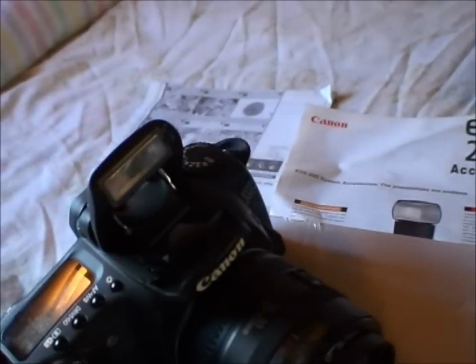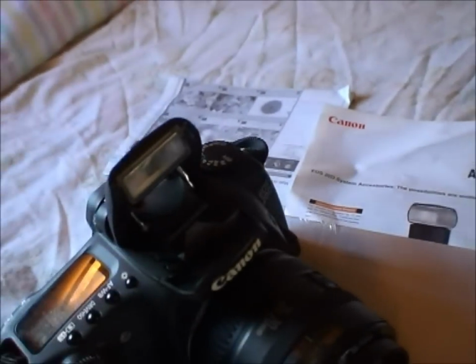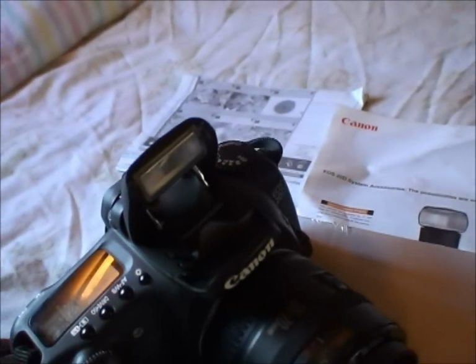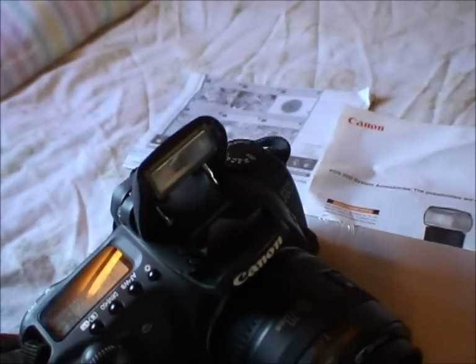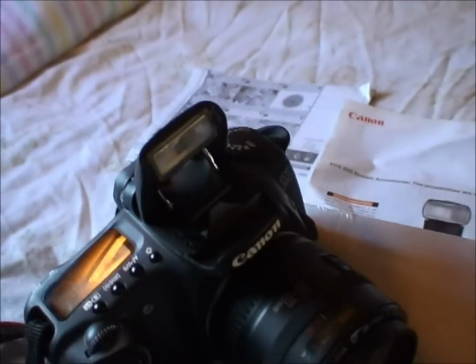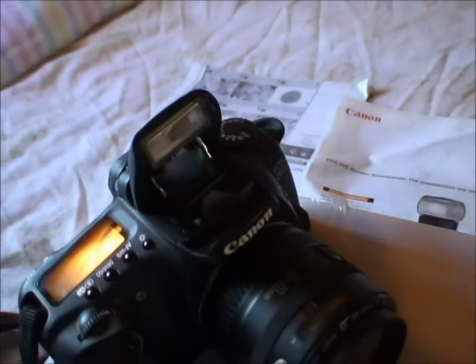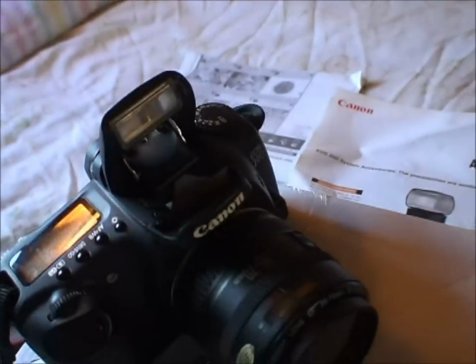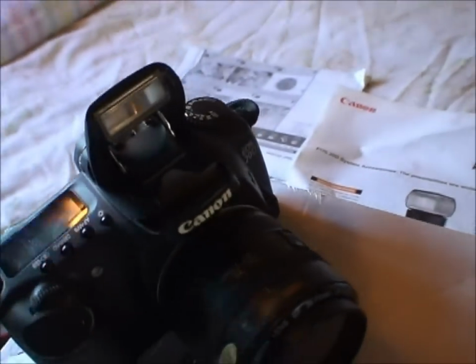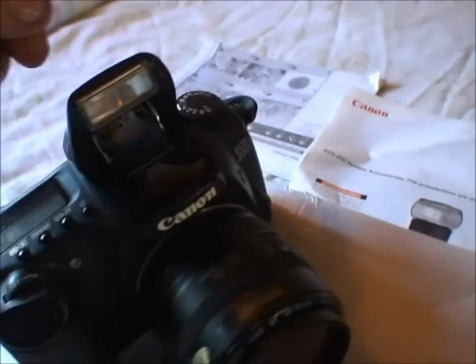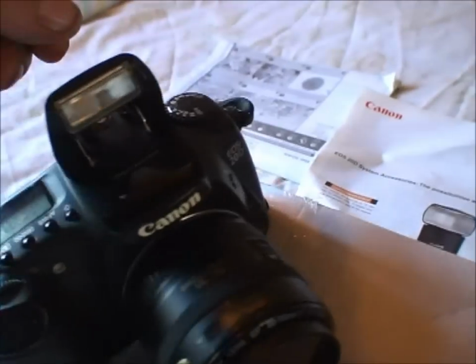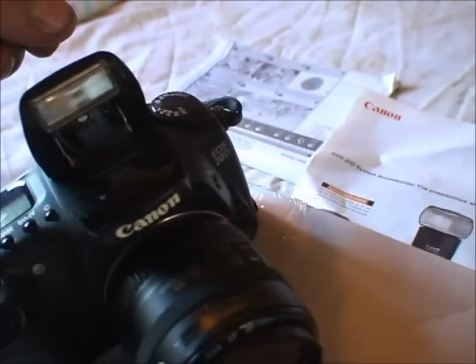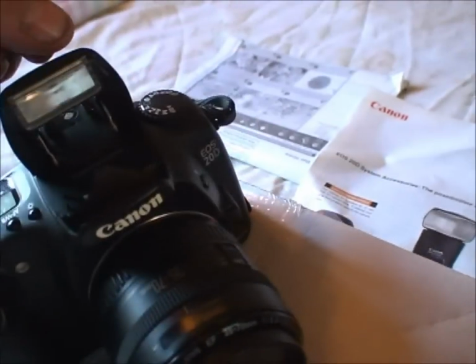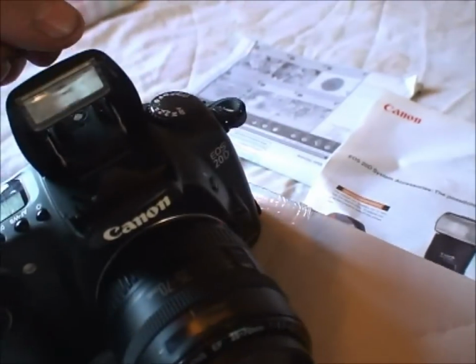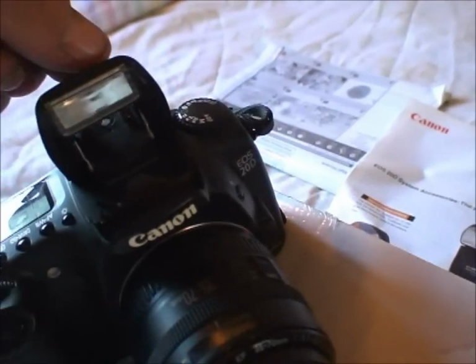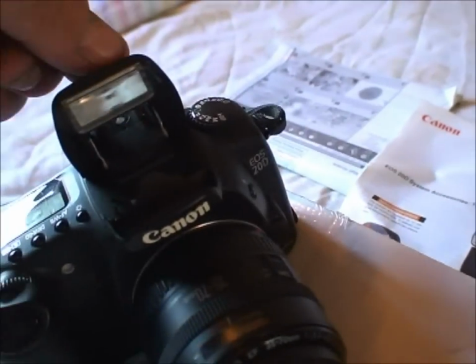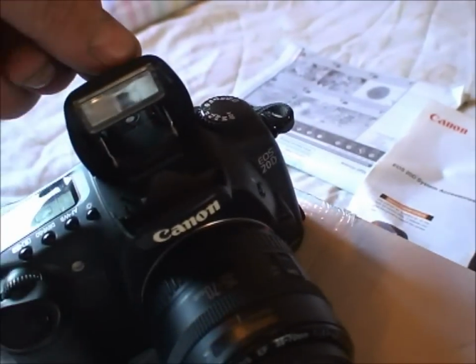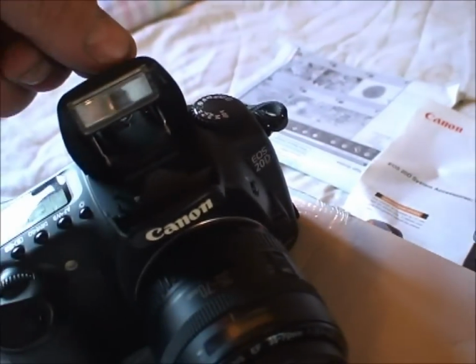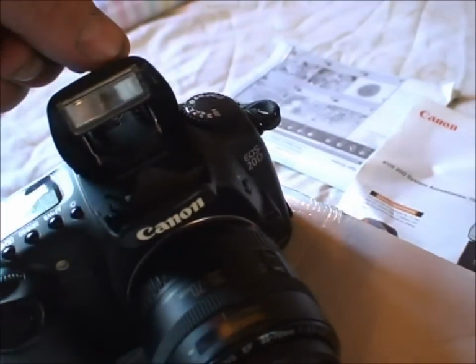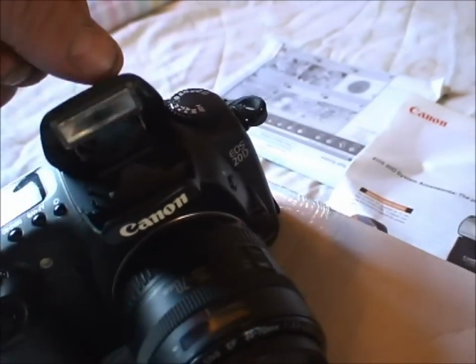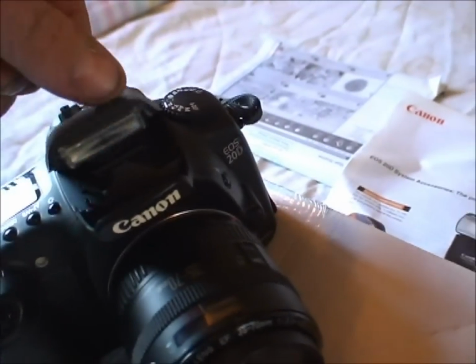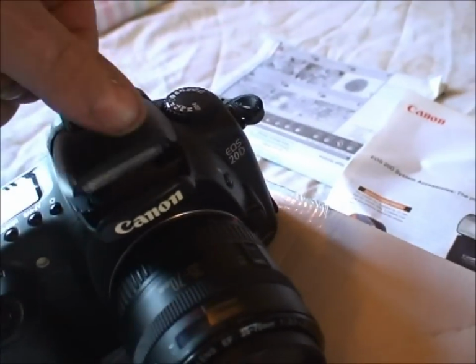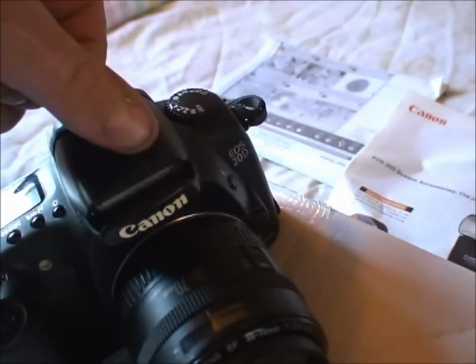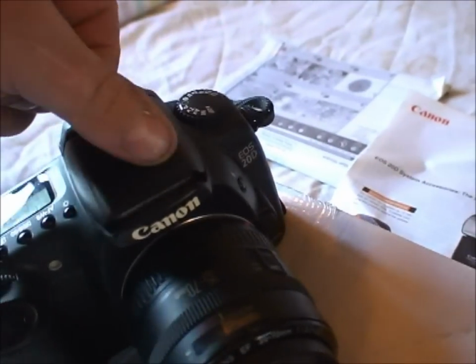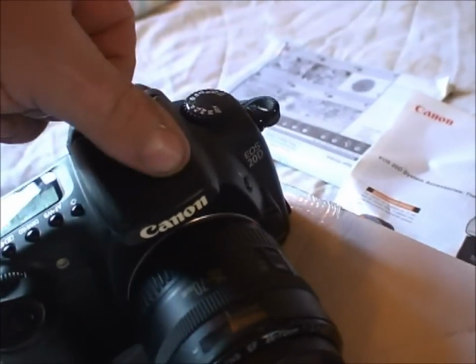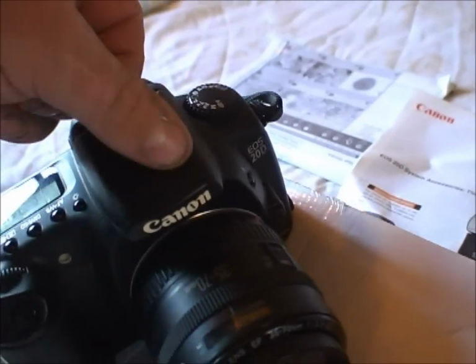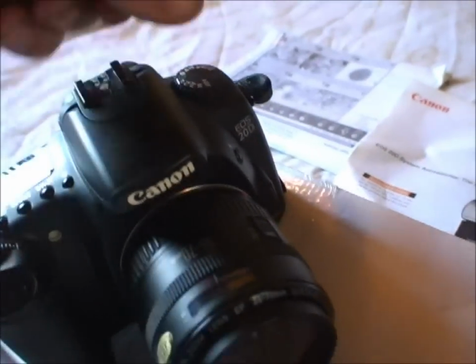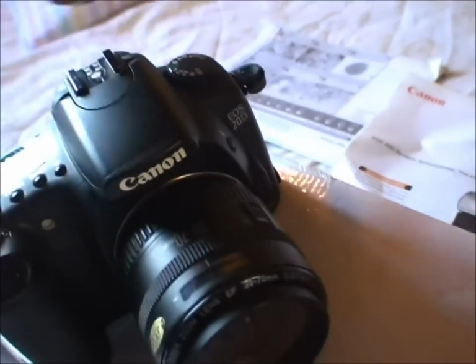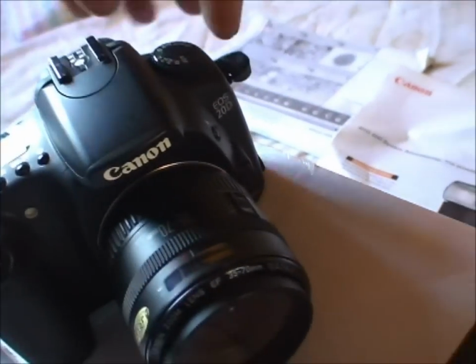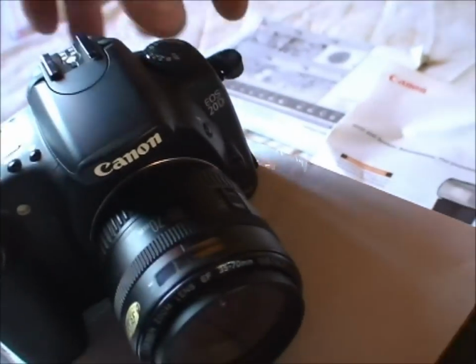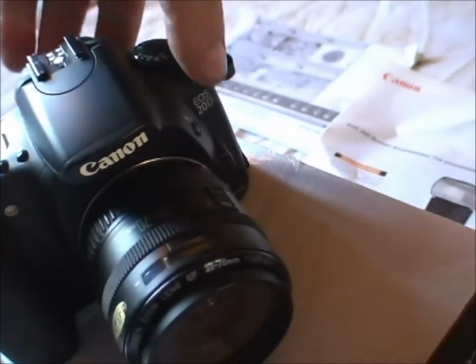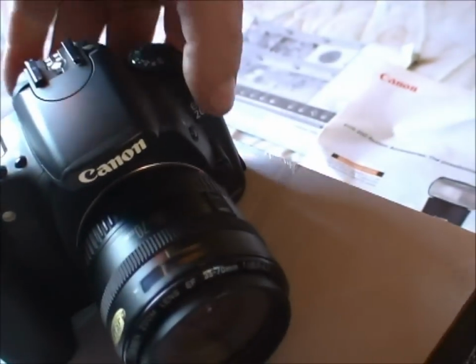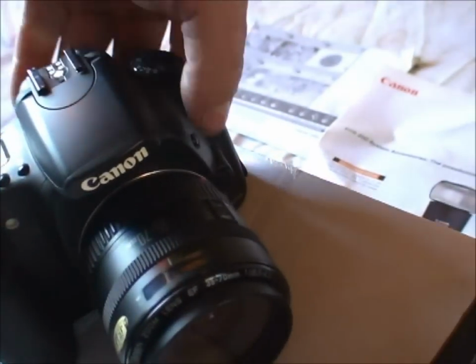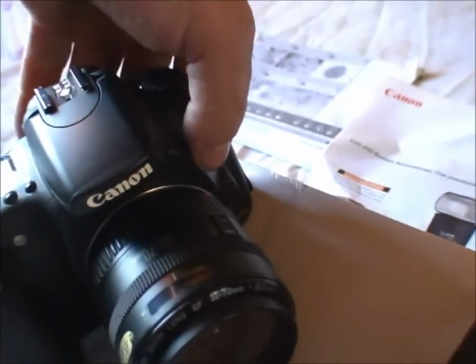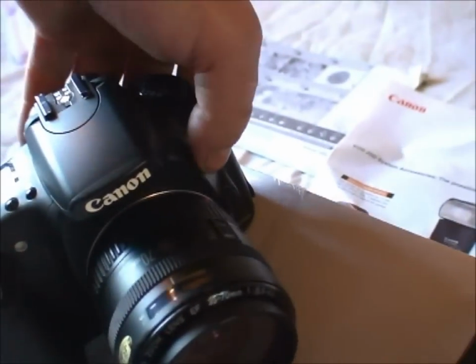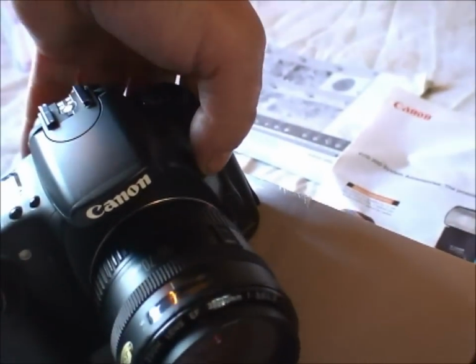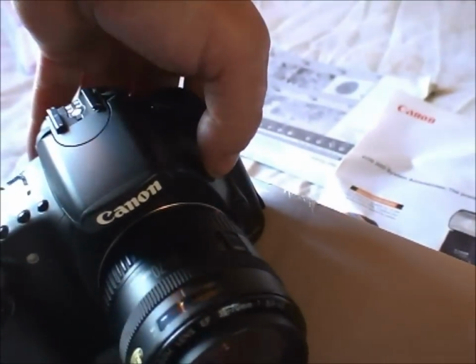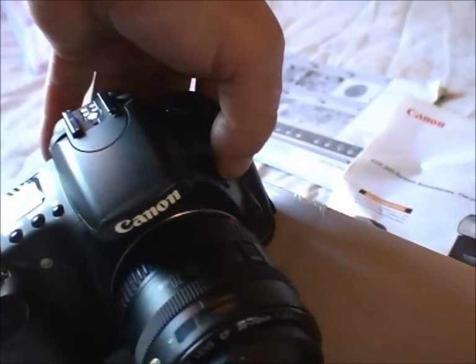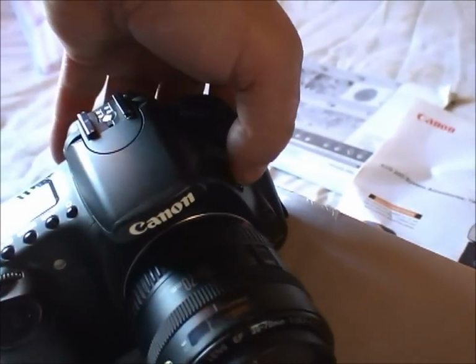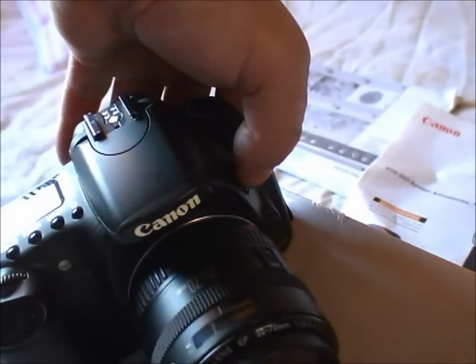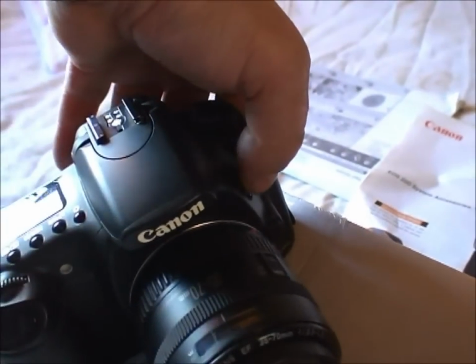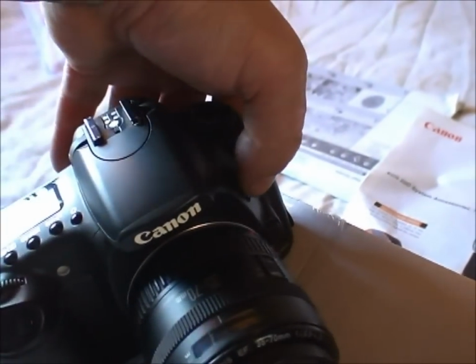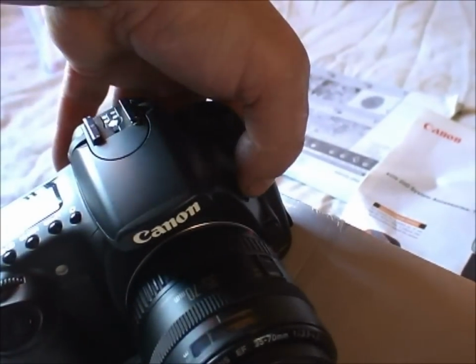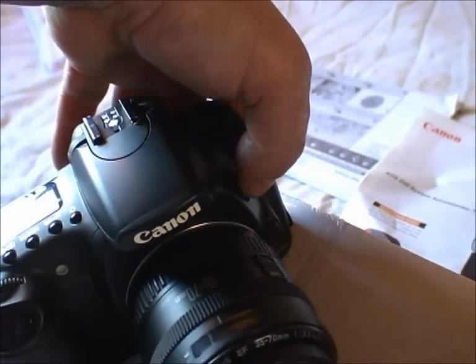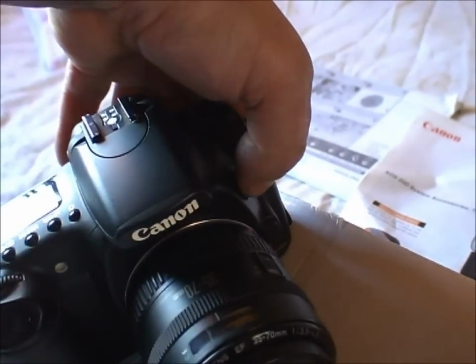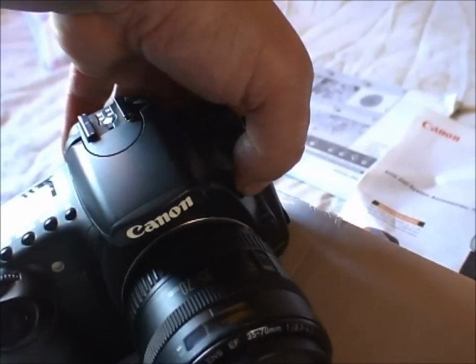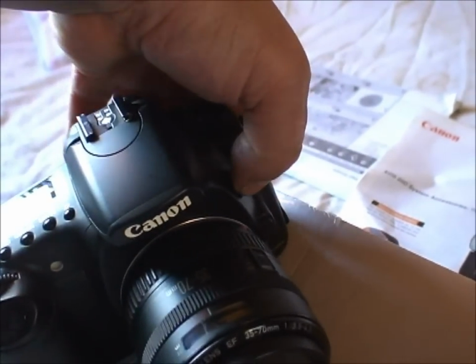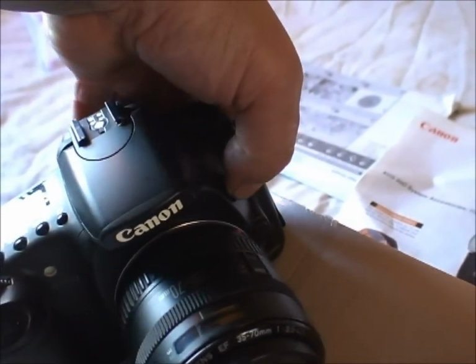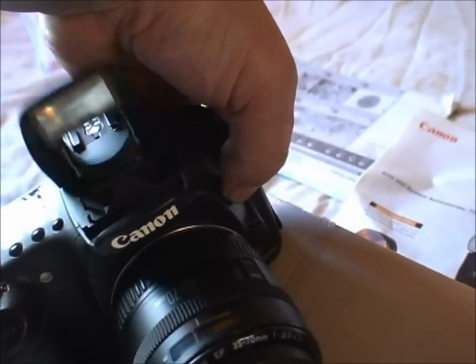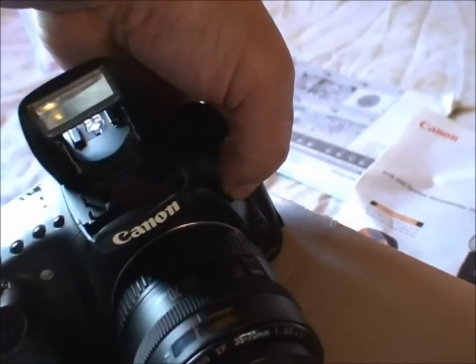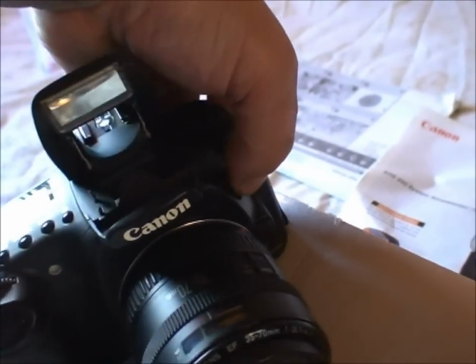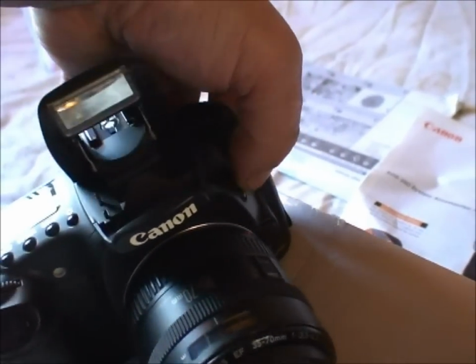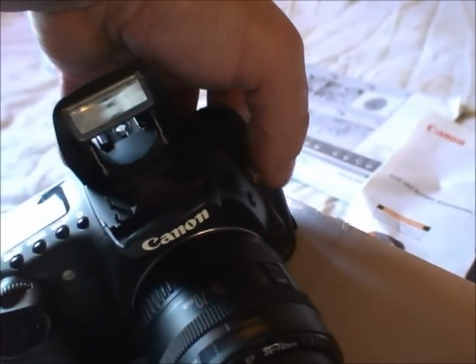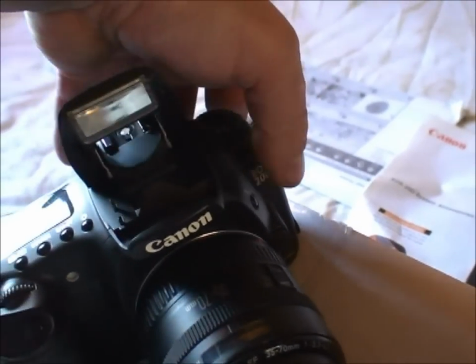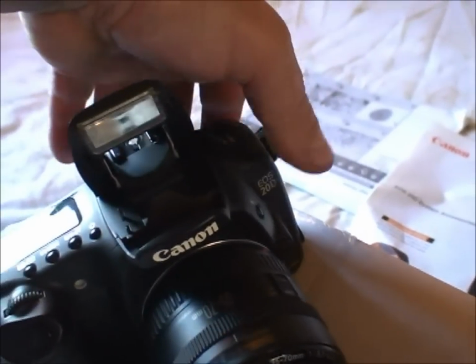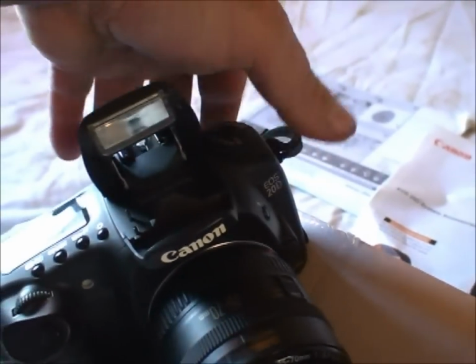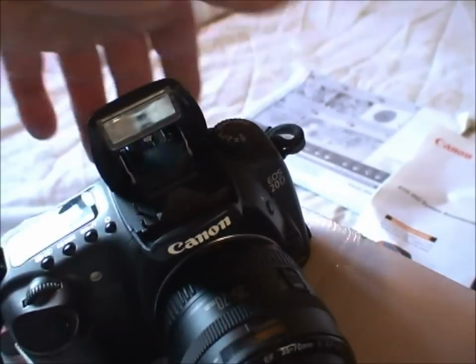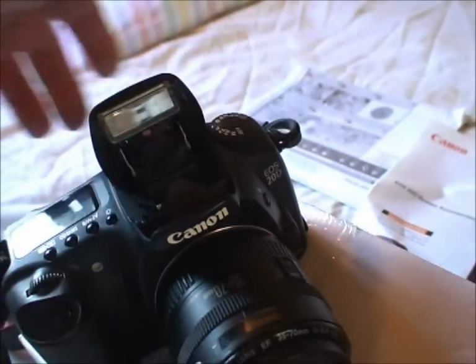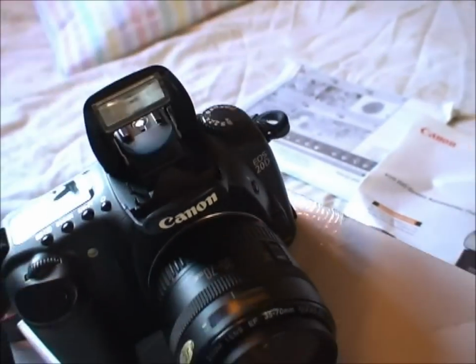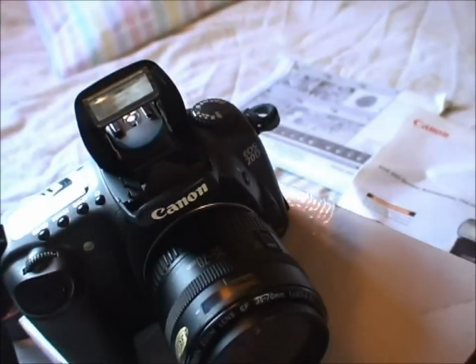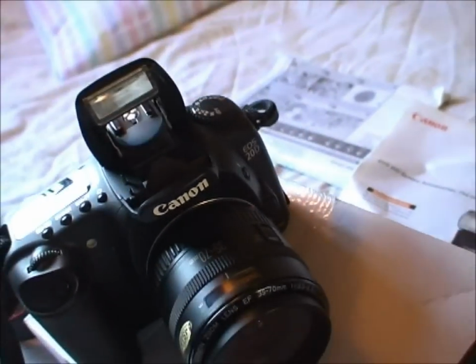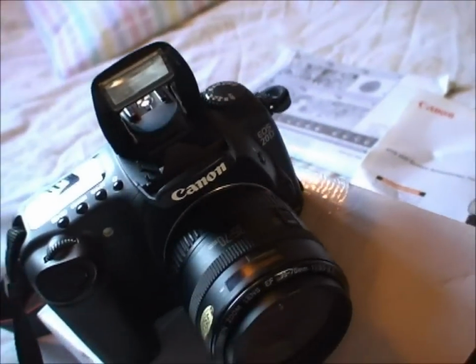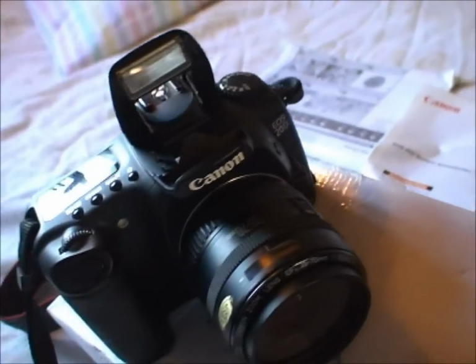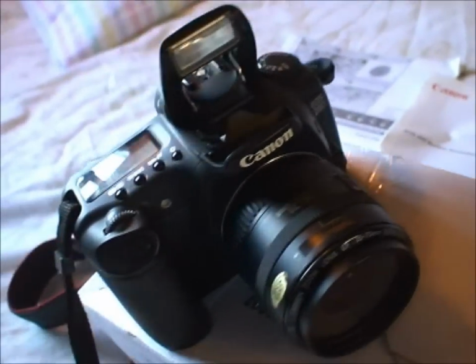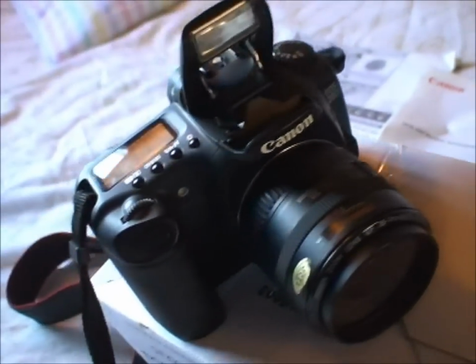Pop-up flash — you missed that because I can't hold the camera and operate it at the same time.